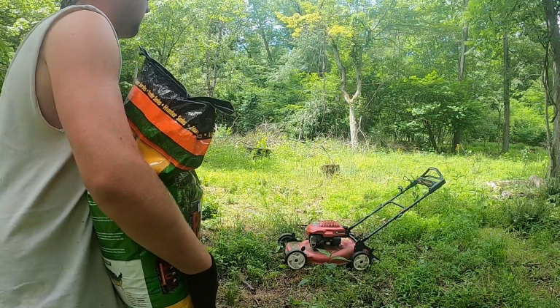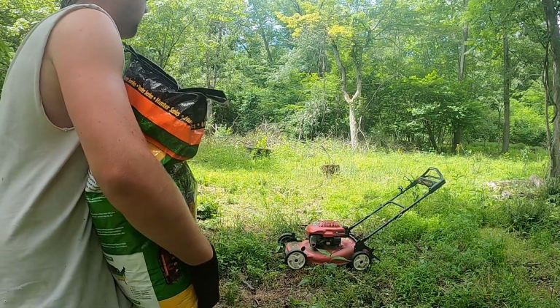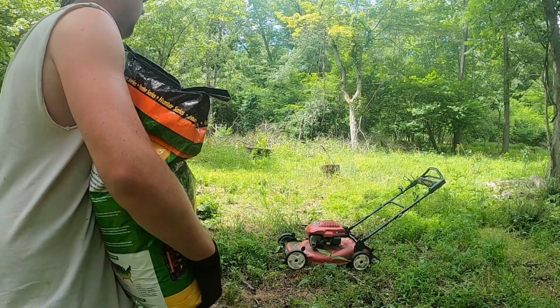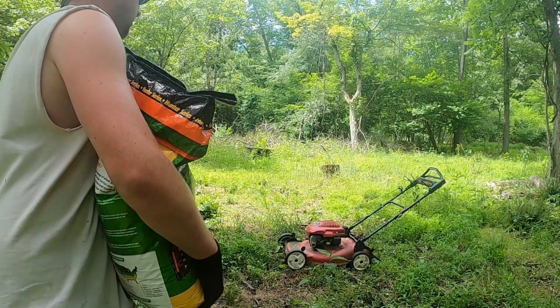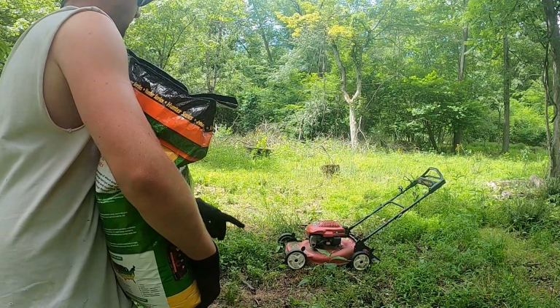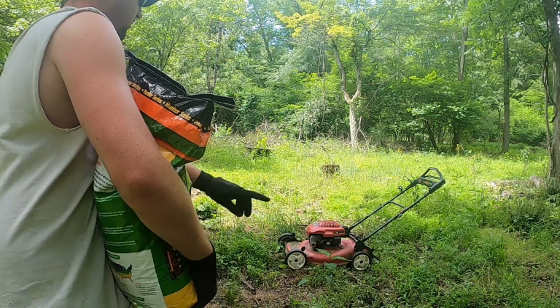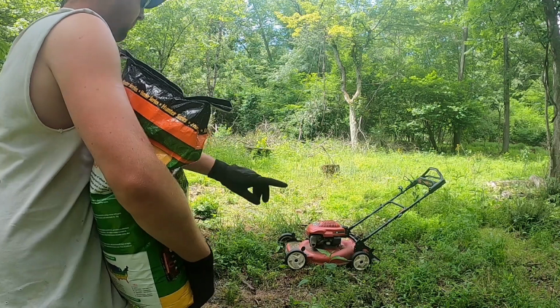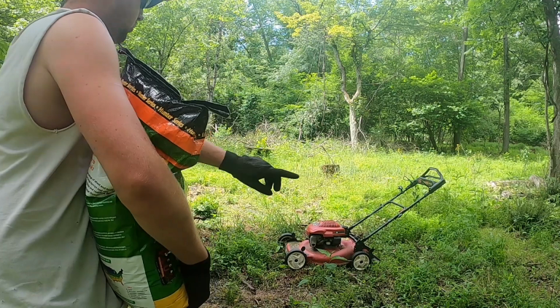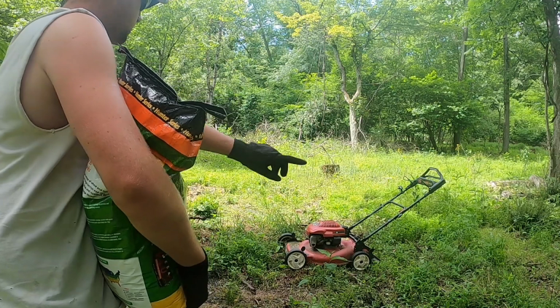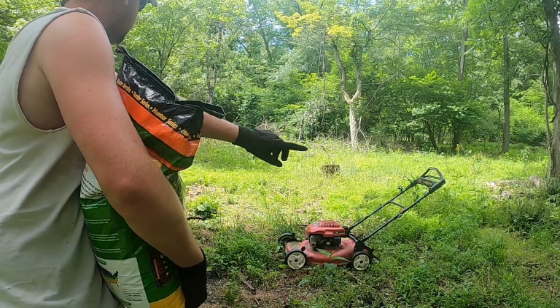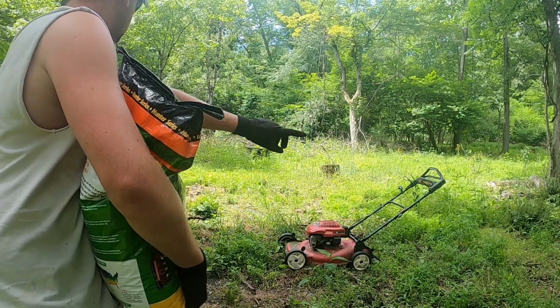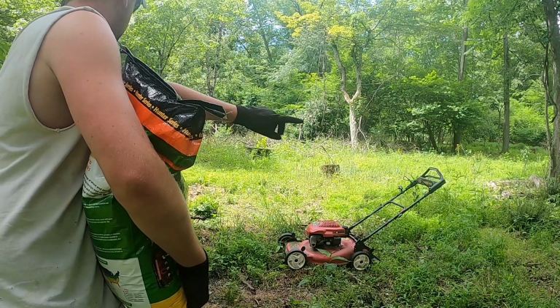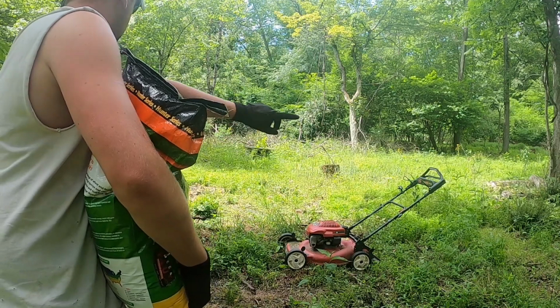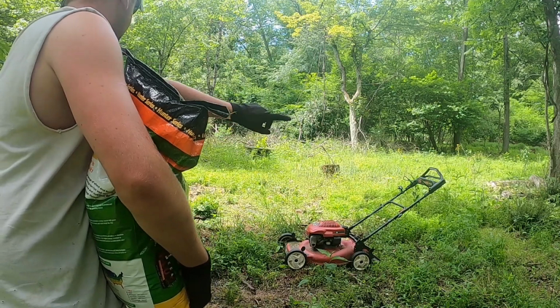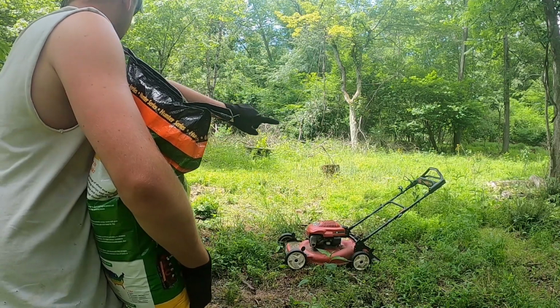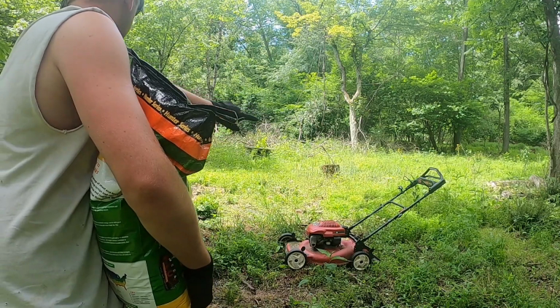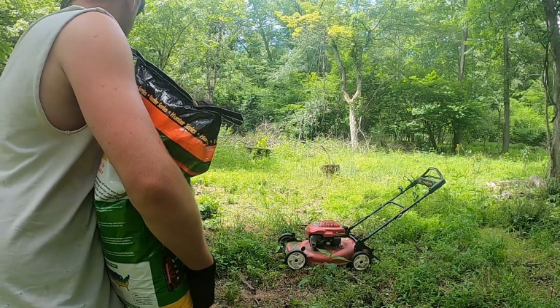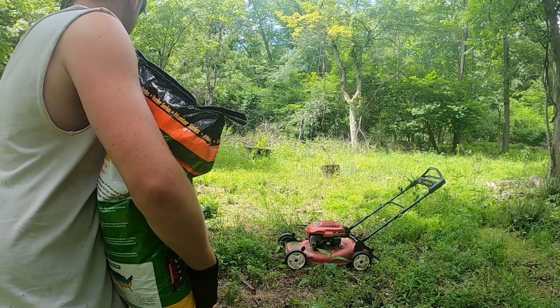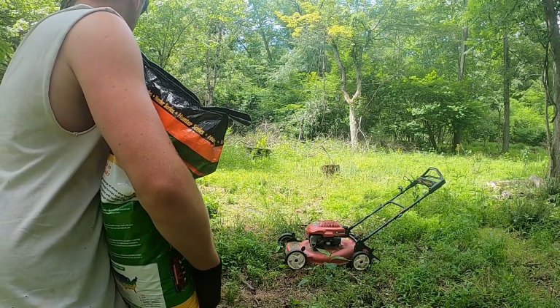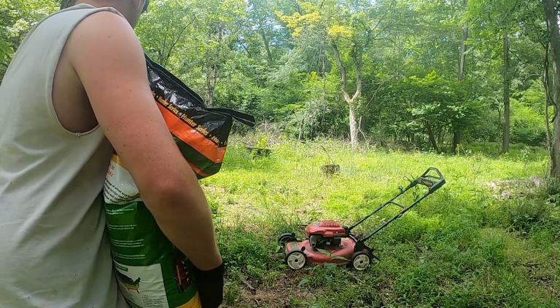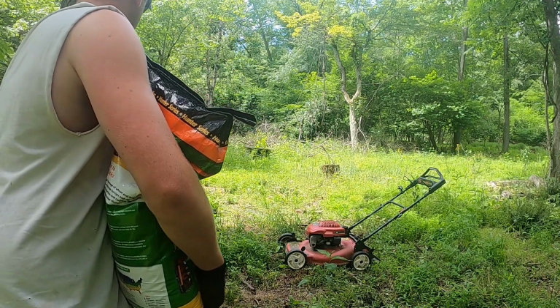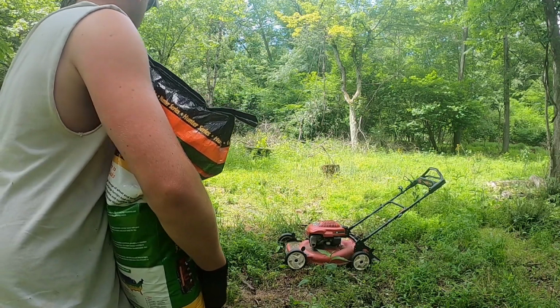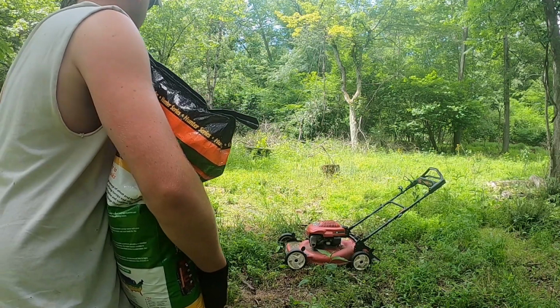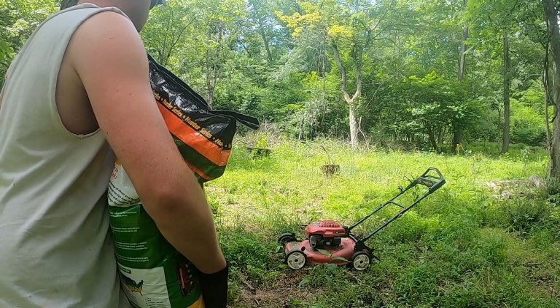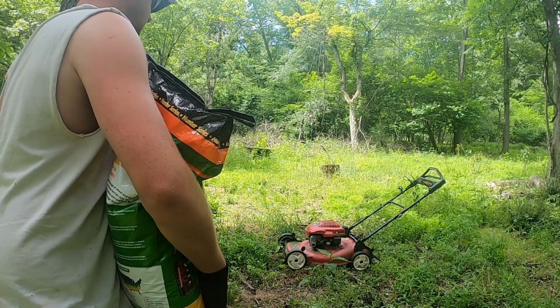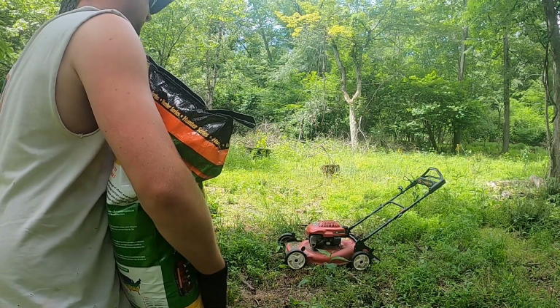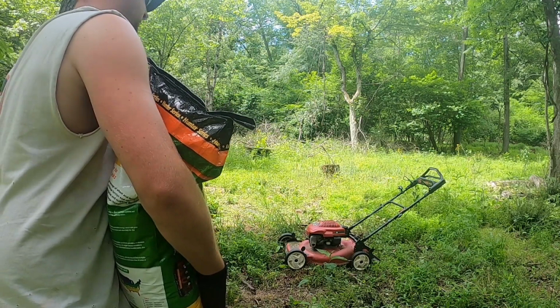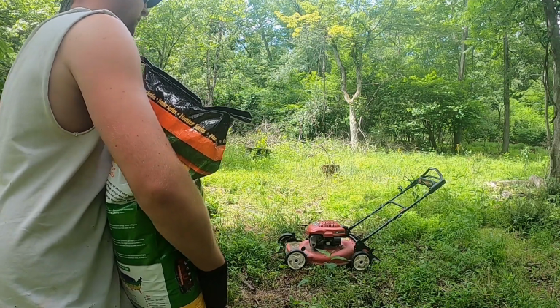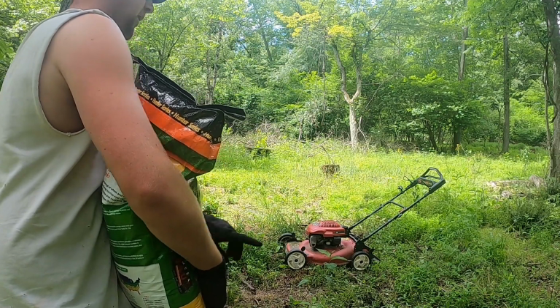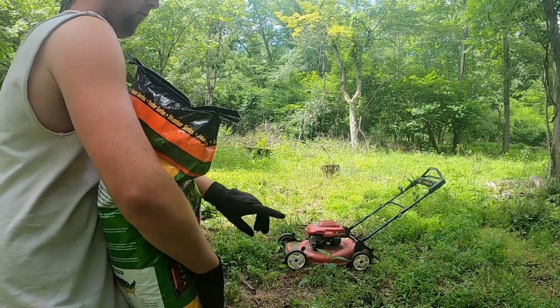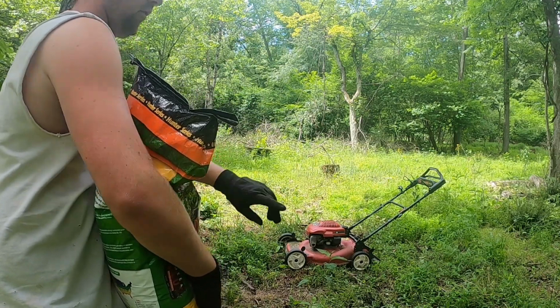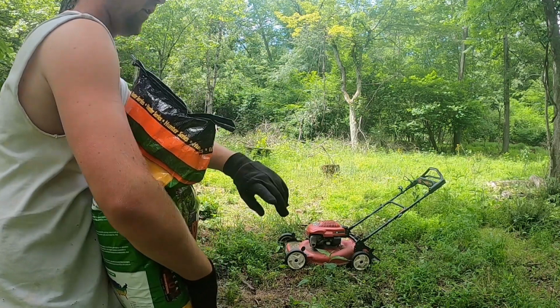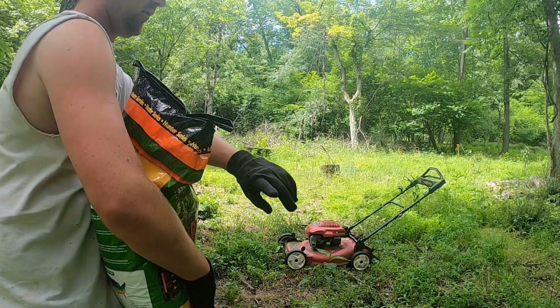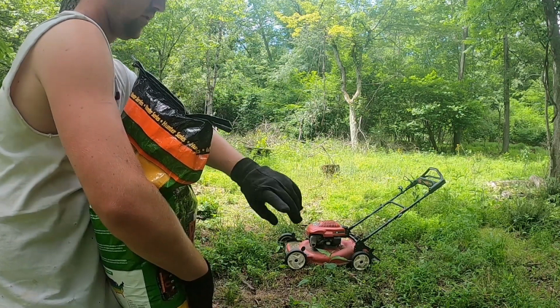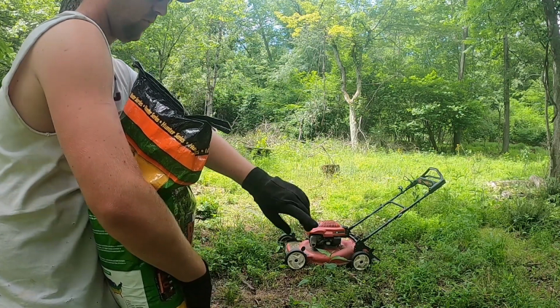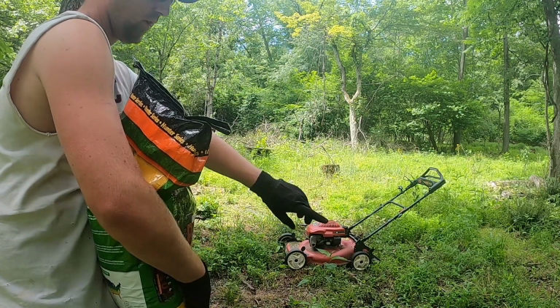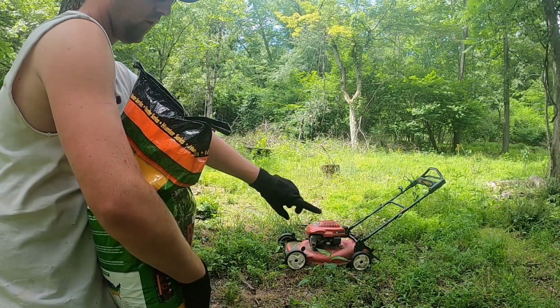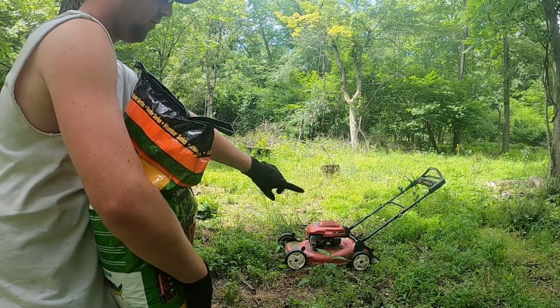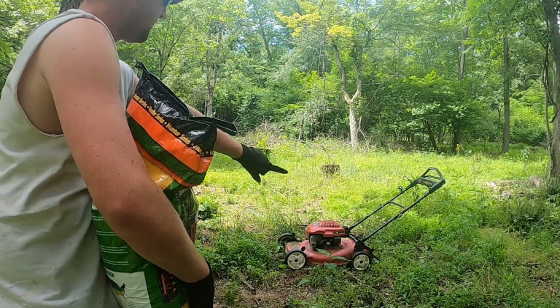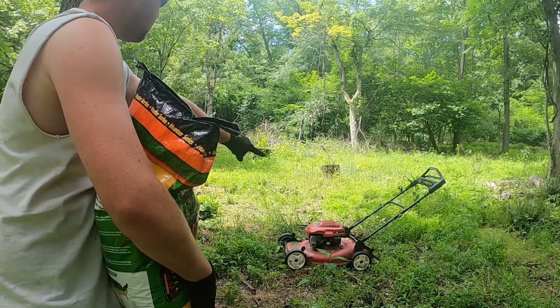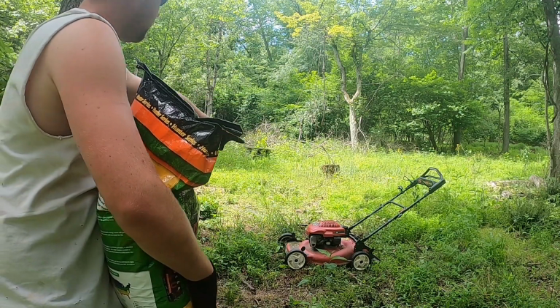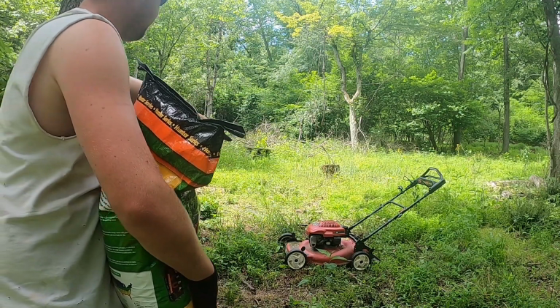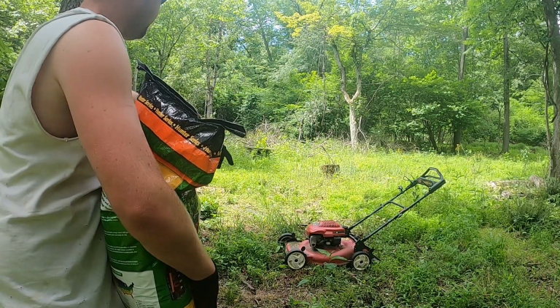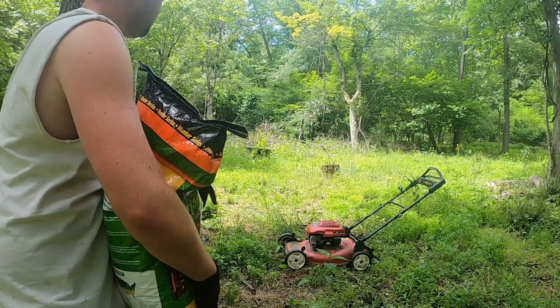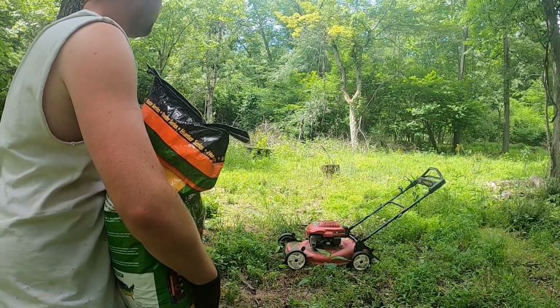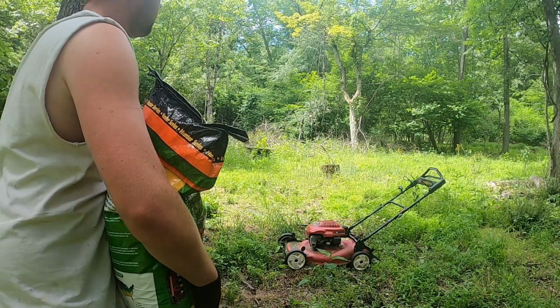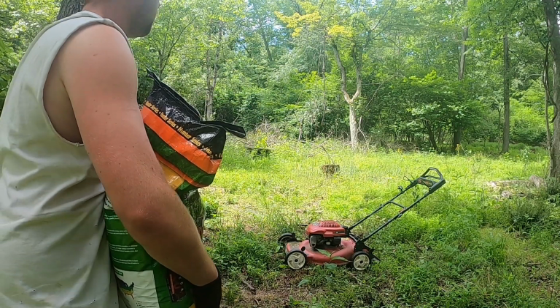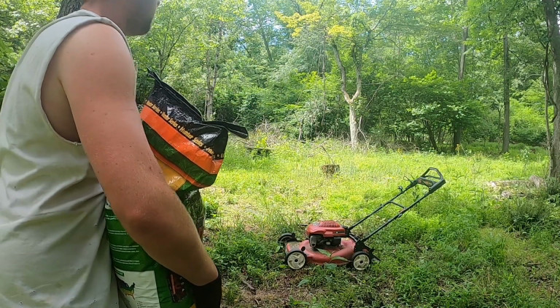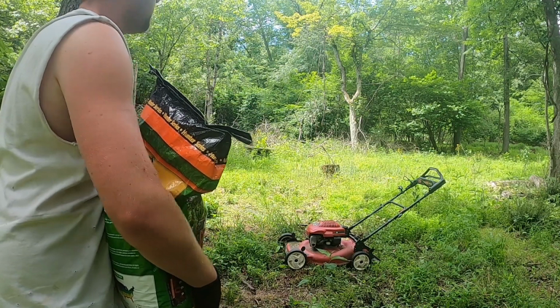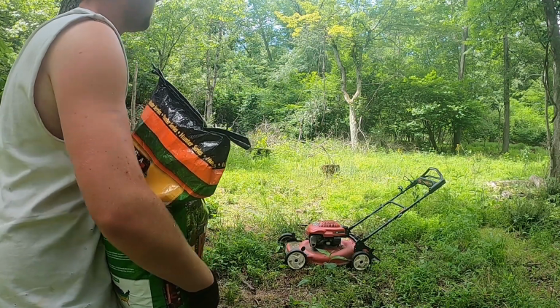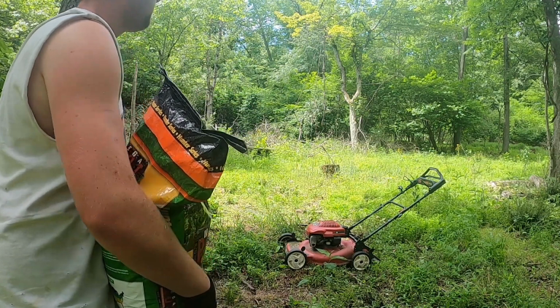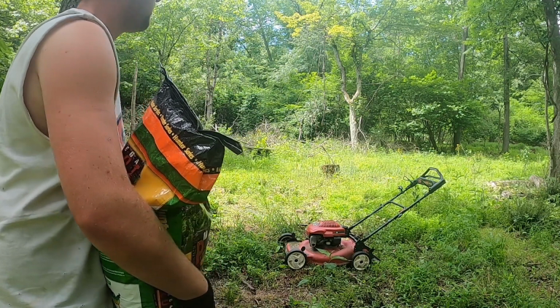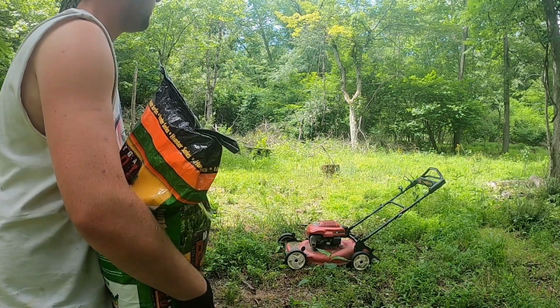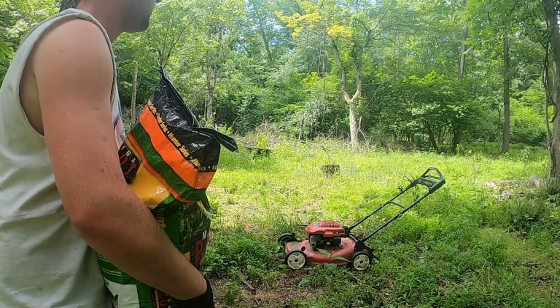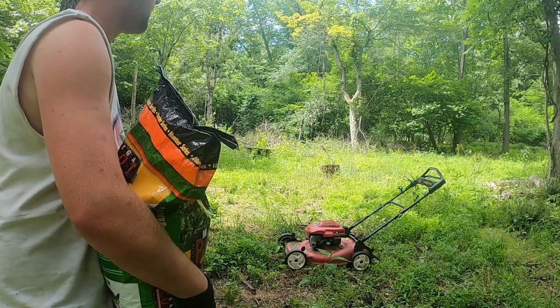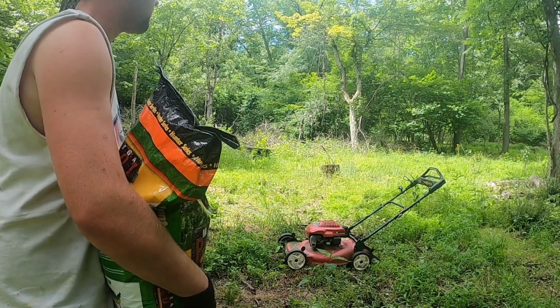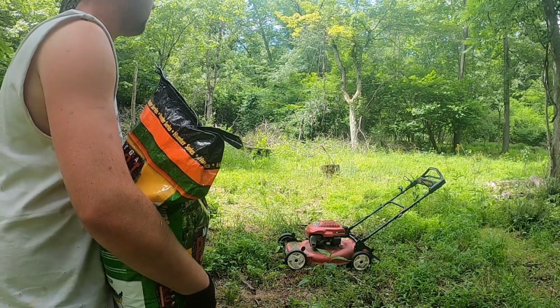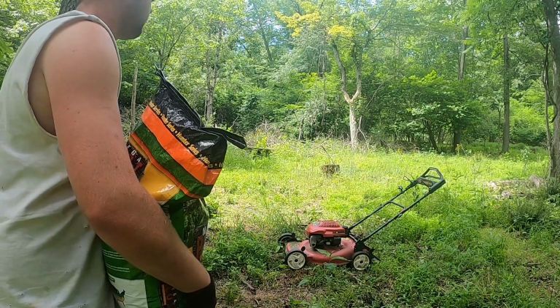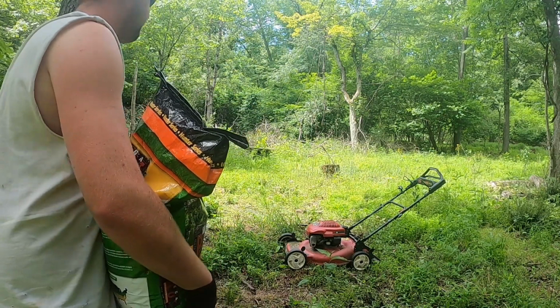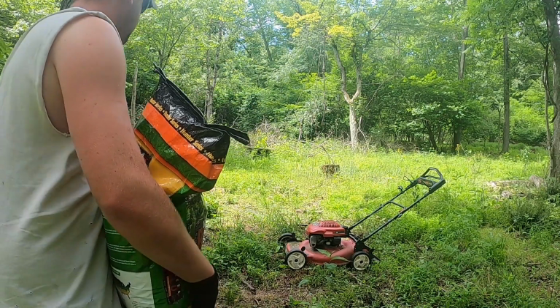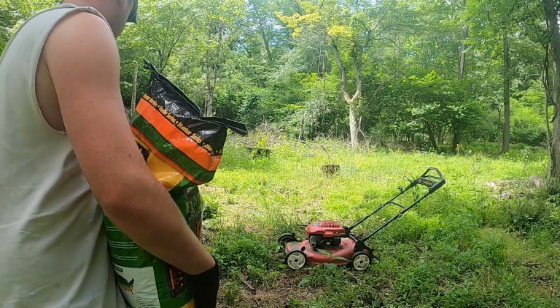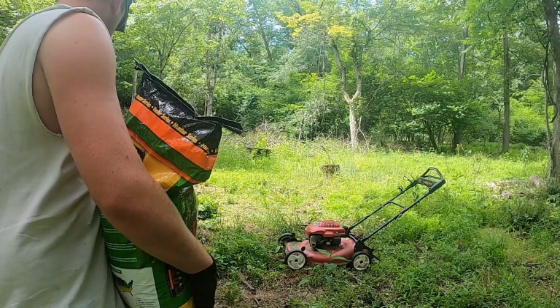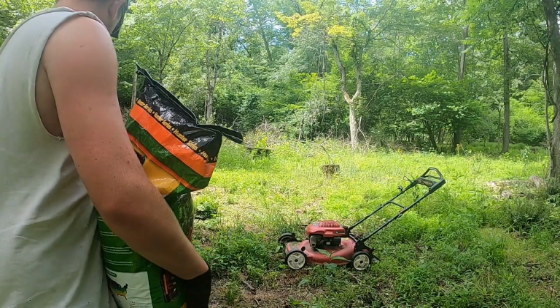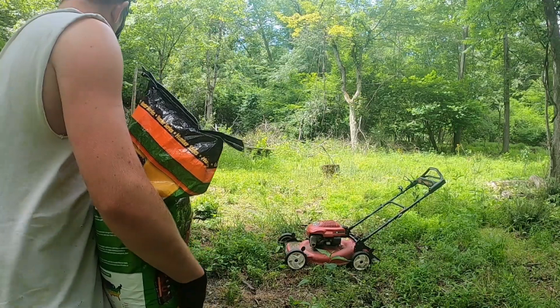I'm going to take the push mower, push mow all this, then take a rake and rake it all up. It'll be a nice little food plot.